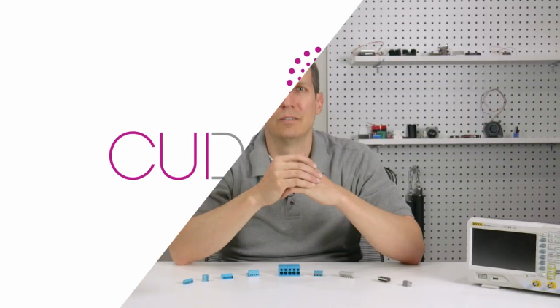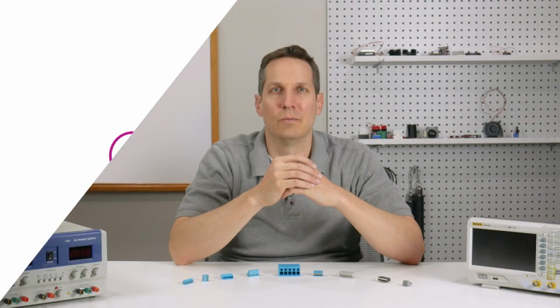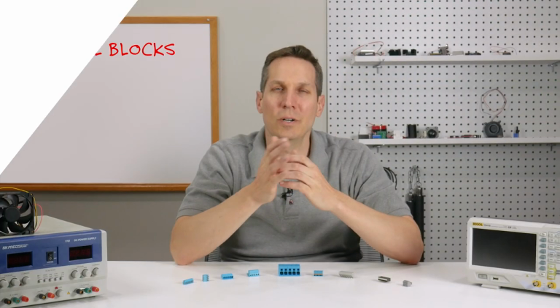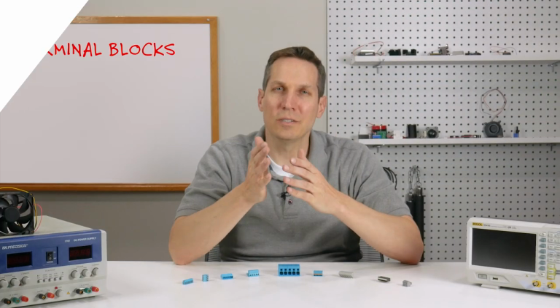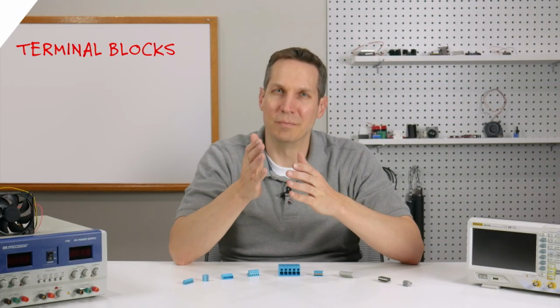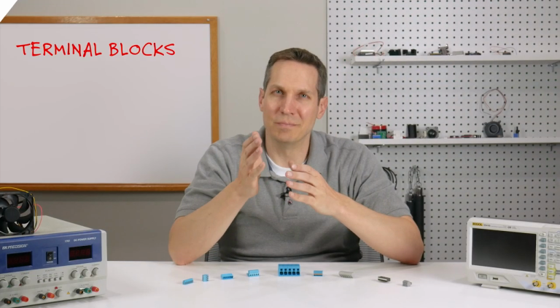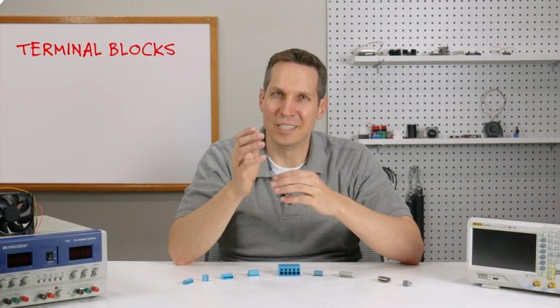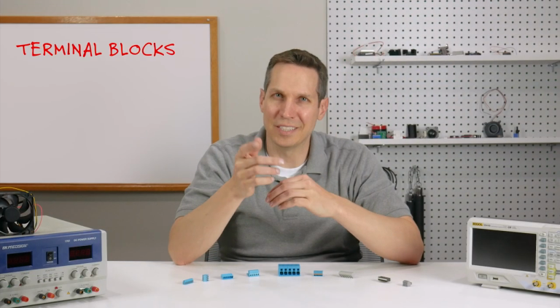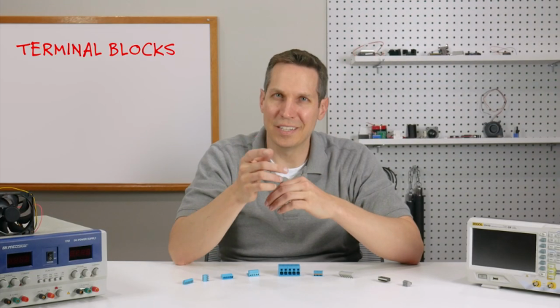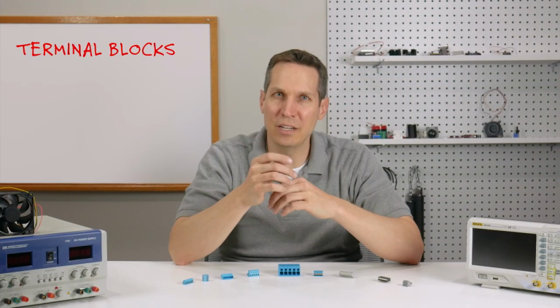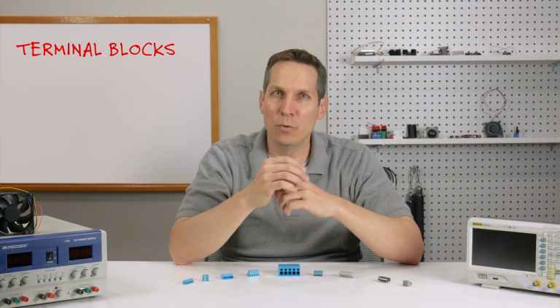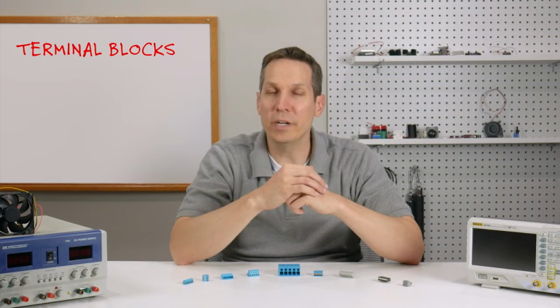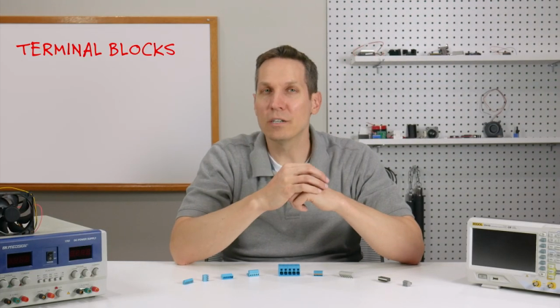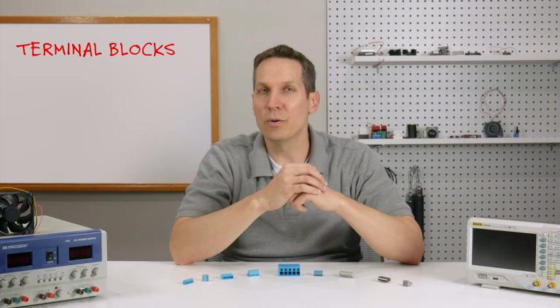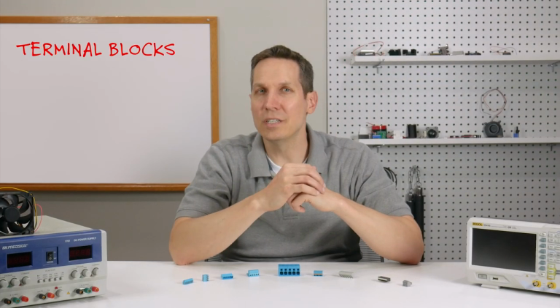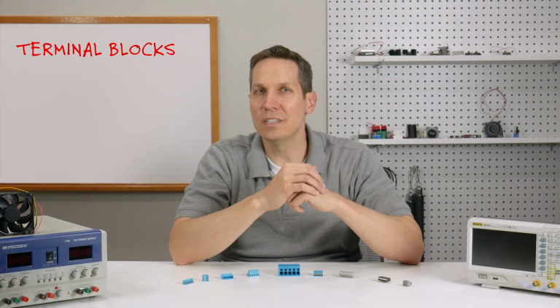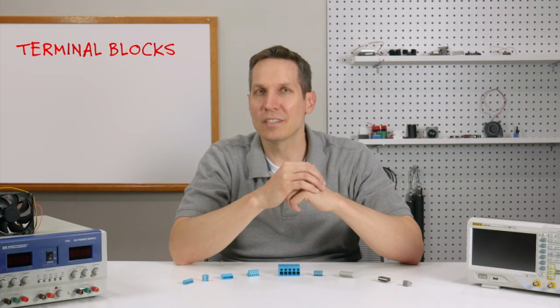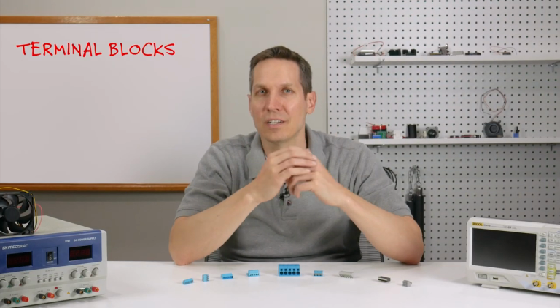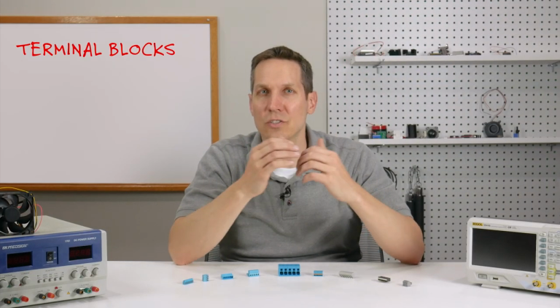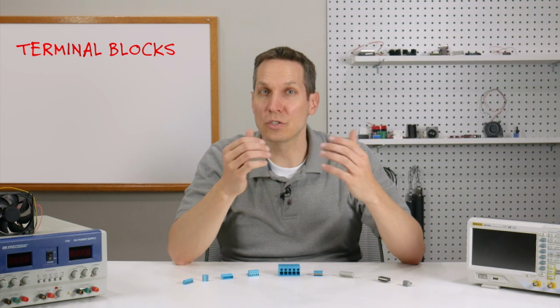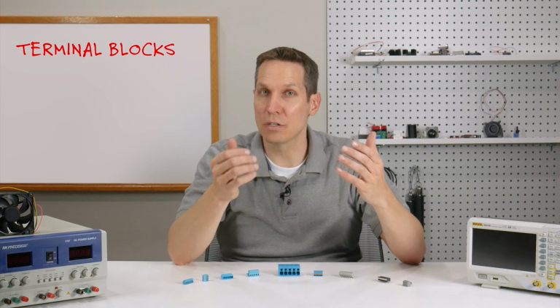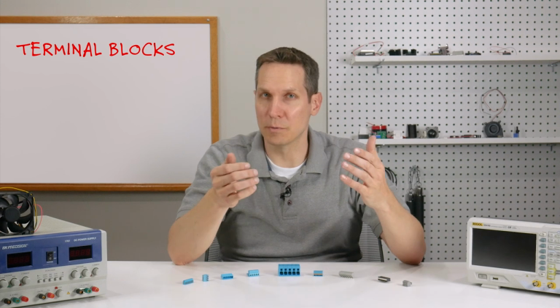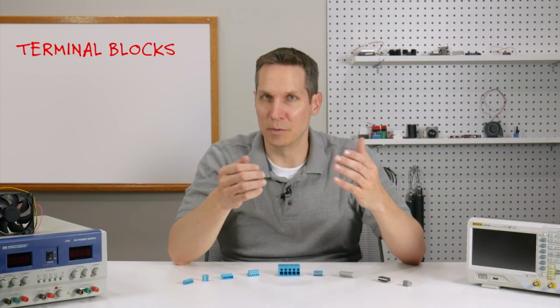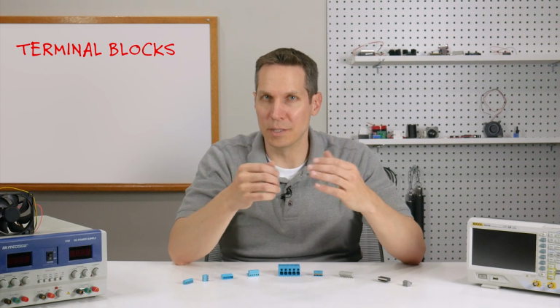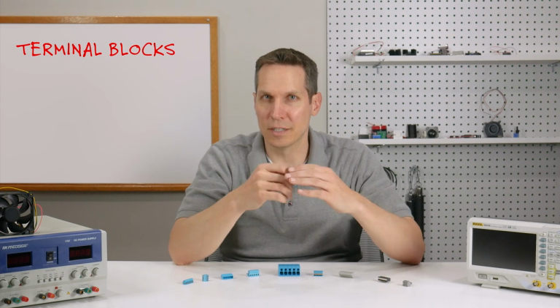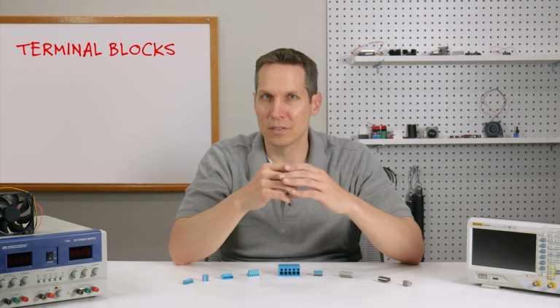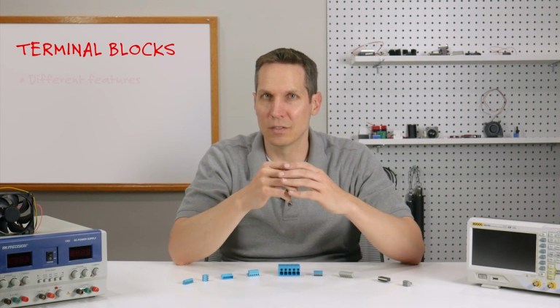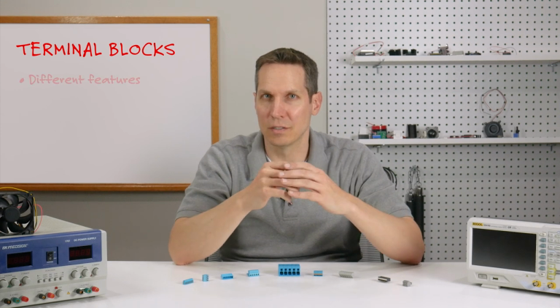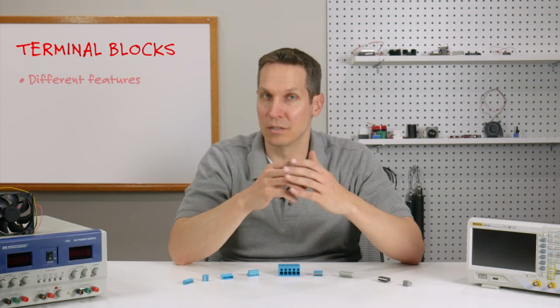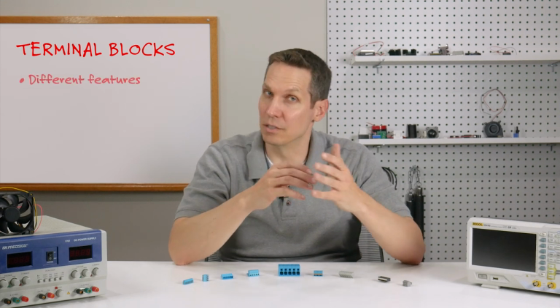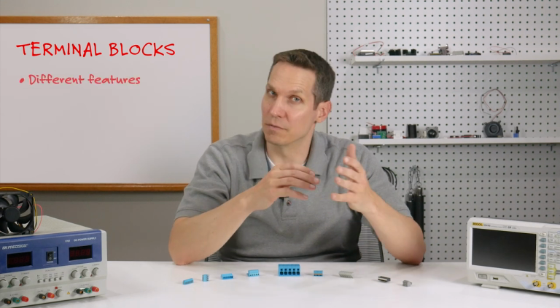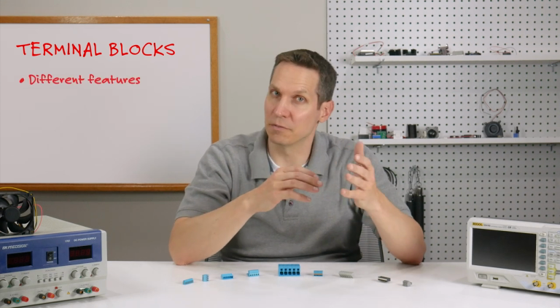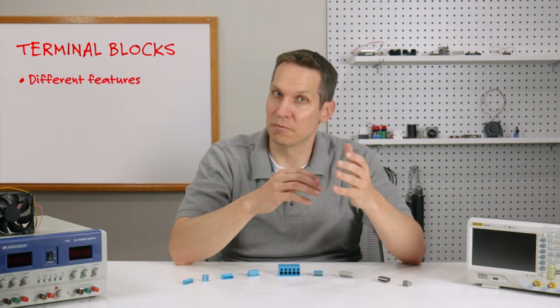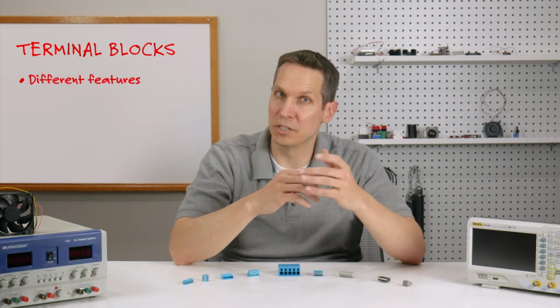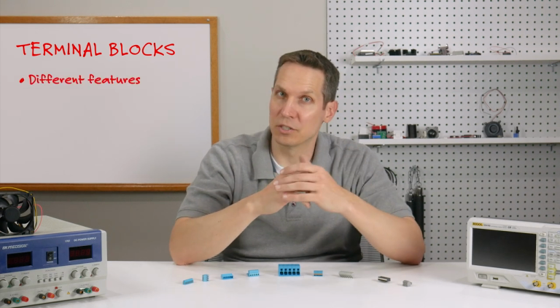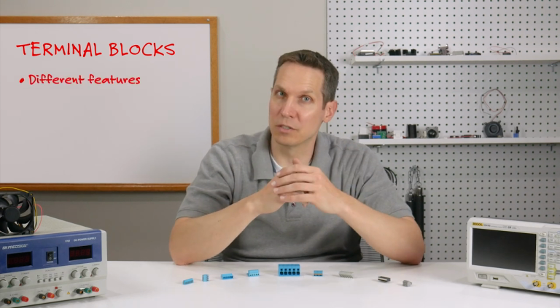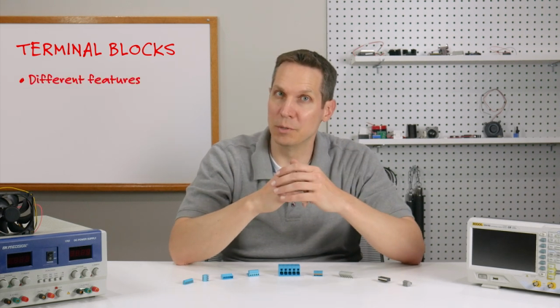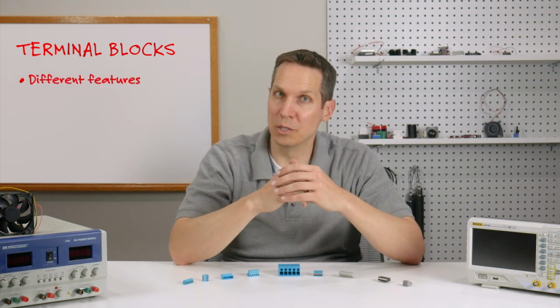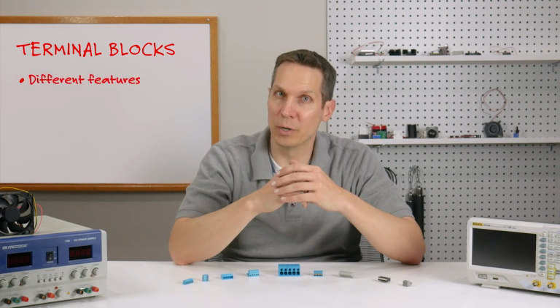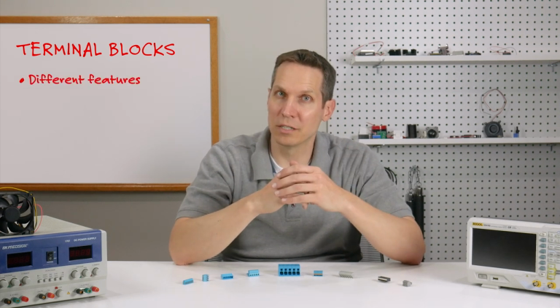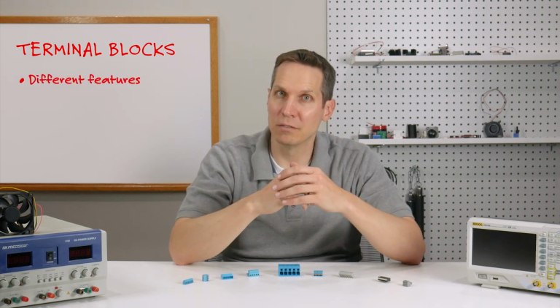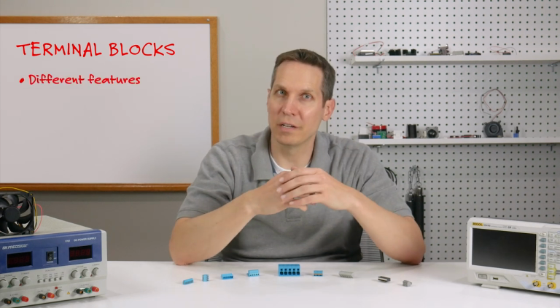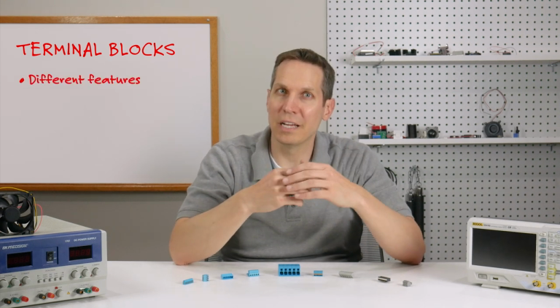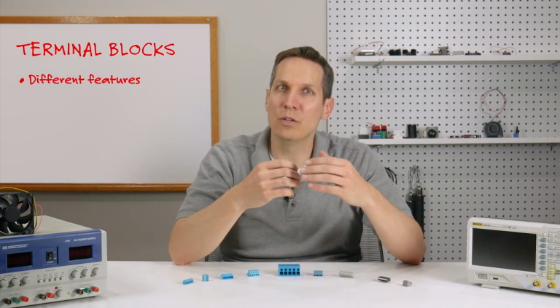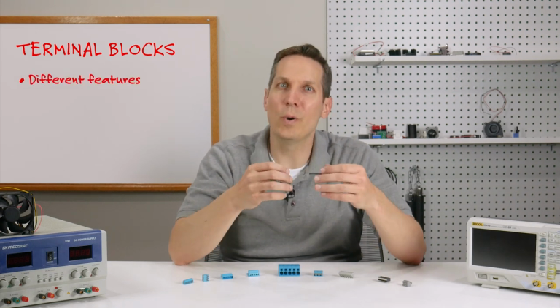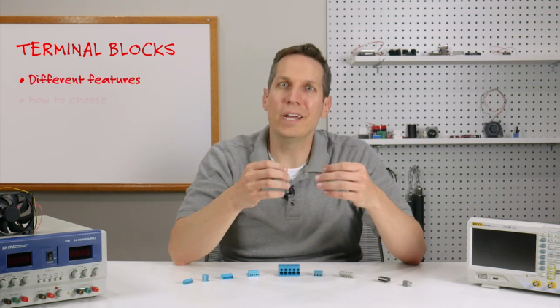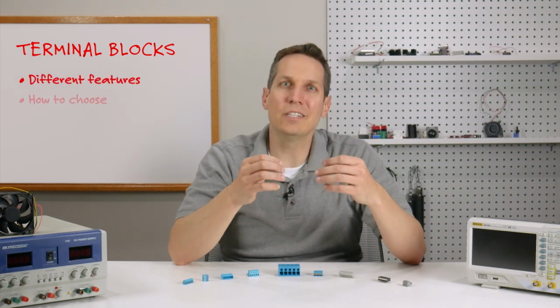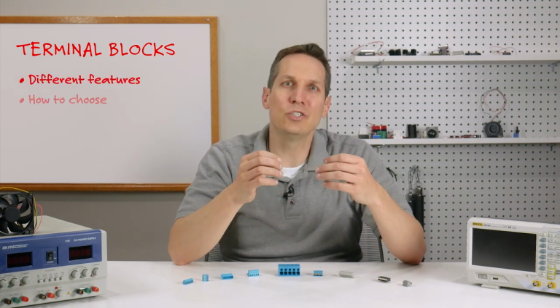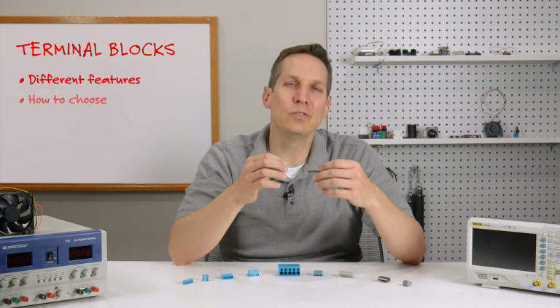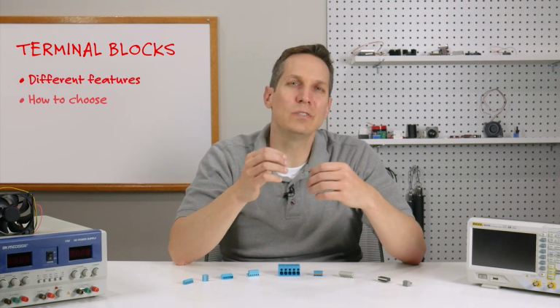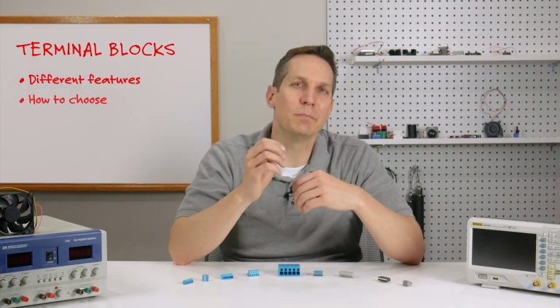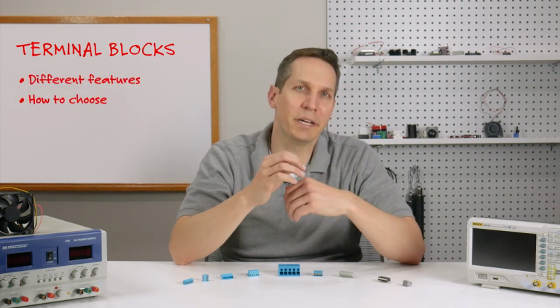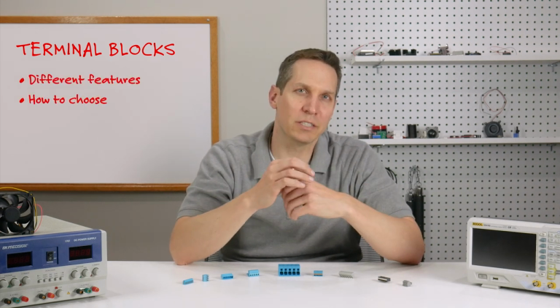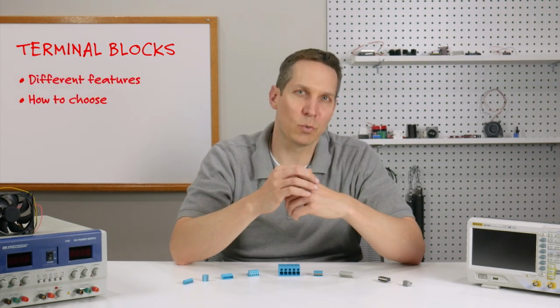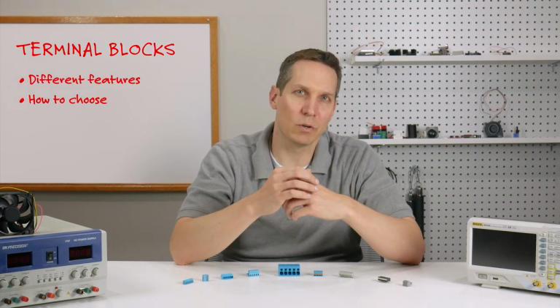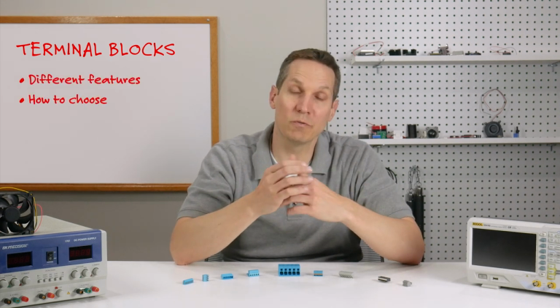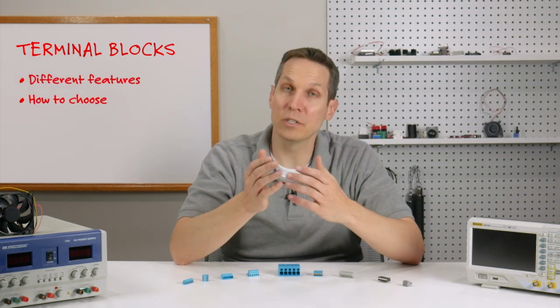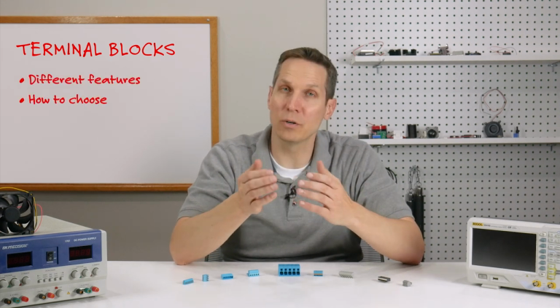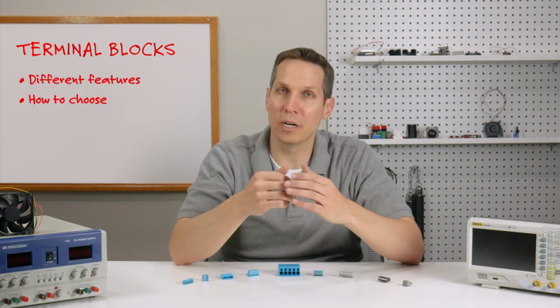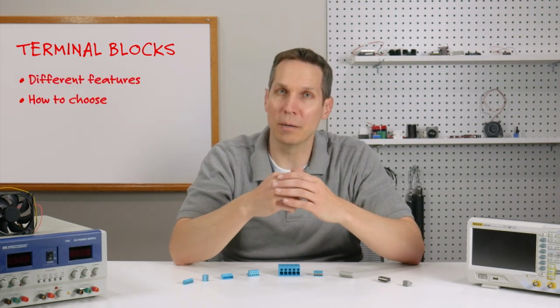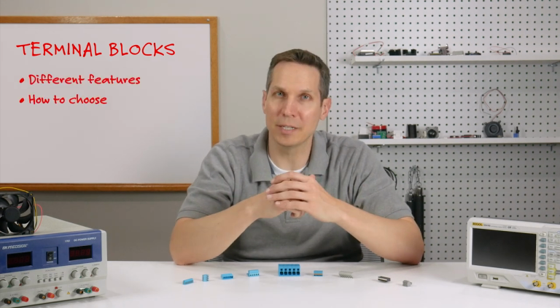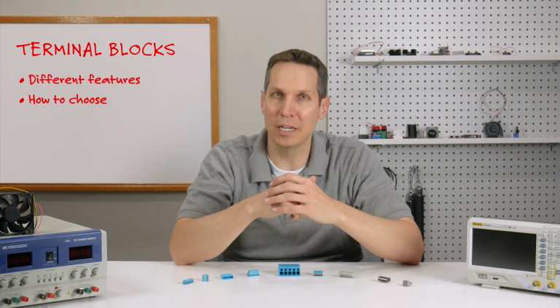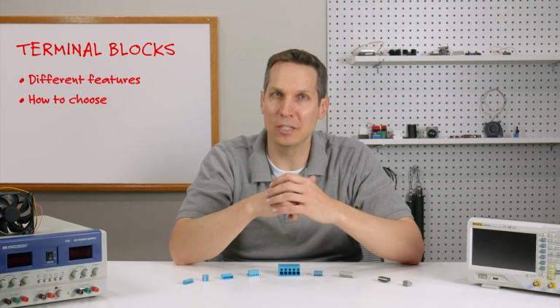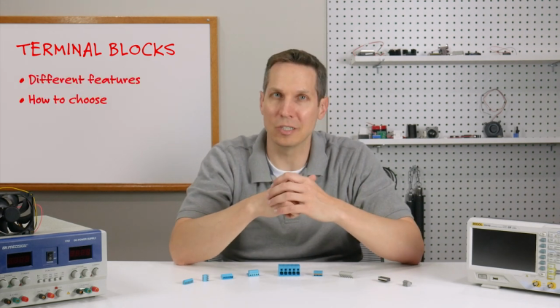Welcome, and today we are going to discuss terminal blocks, the different features to be aware of, and the way to choose the best one for your application.